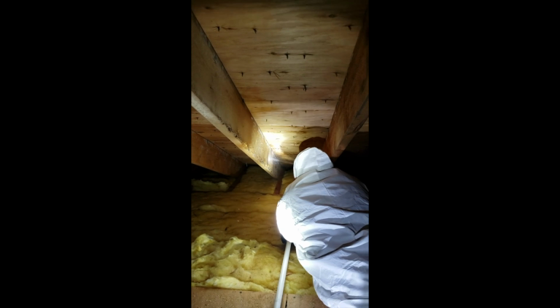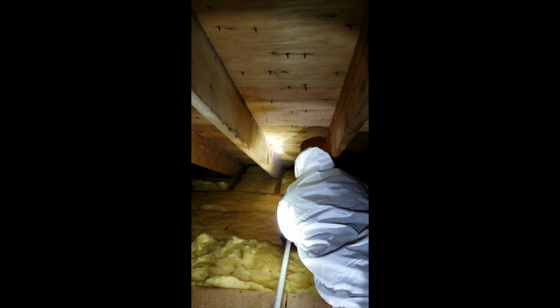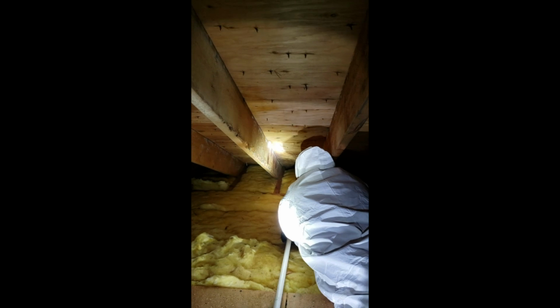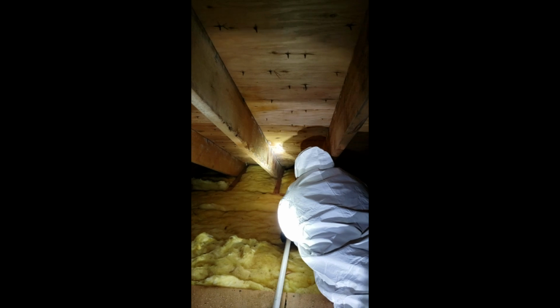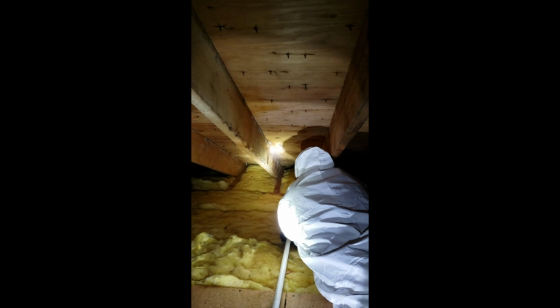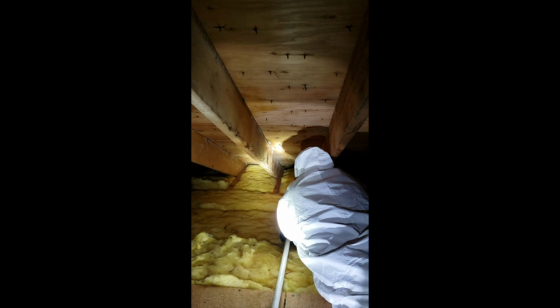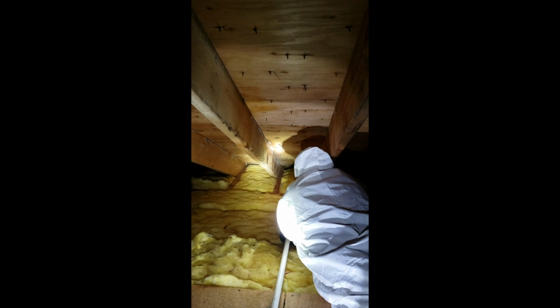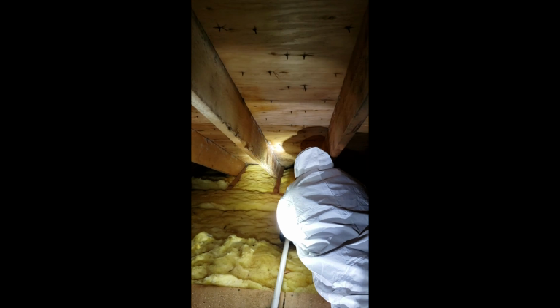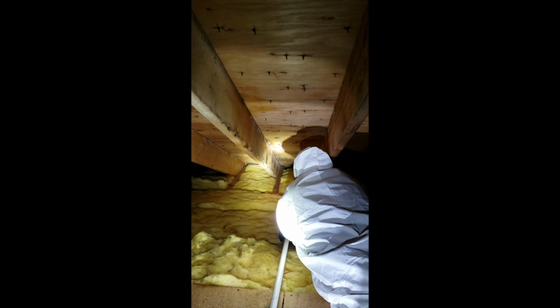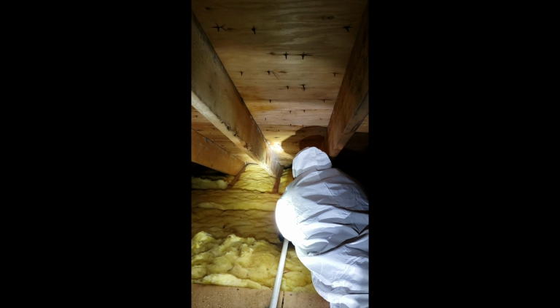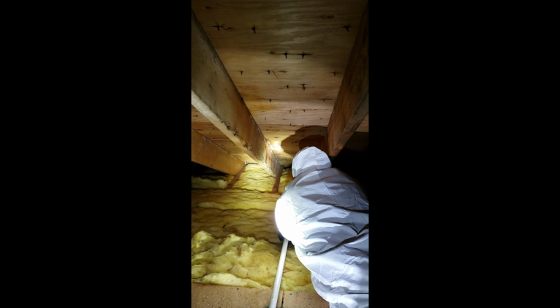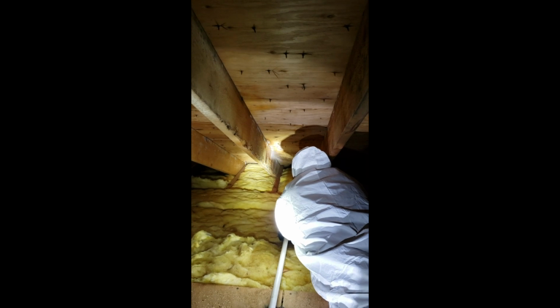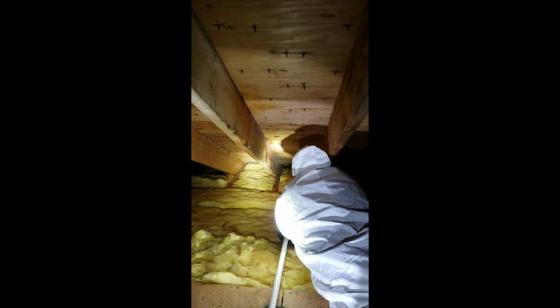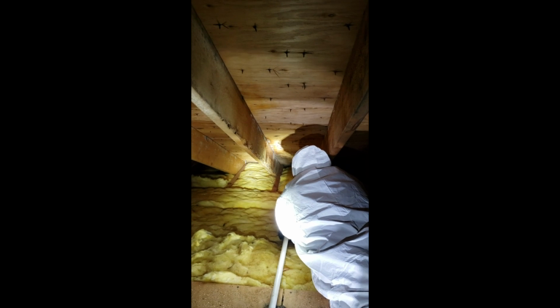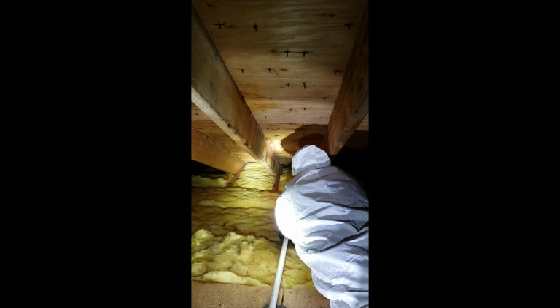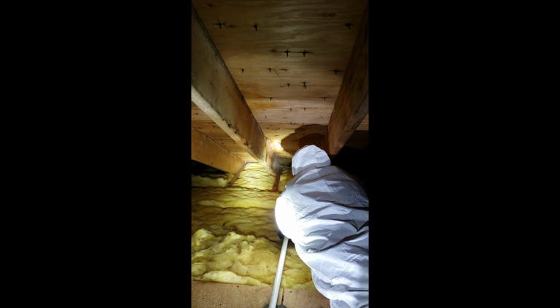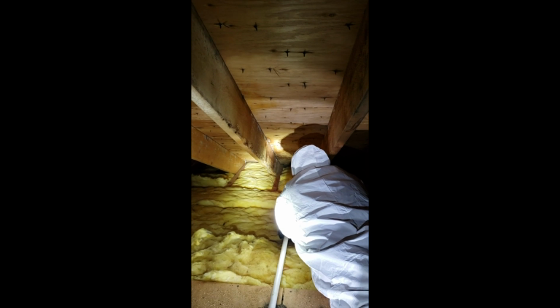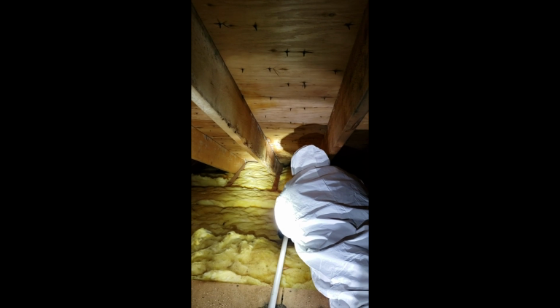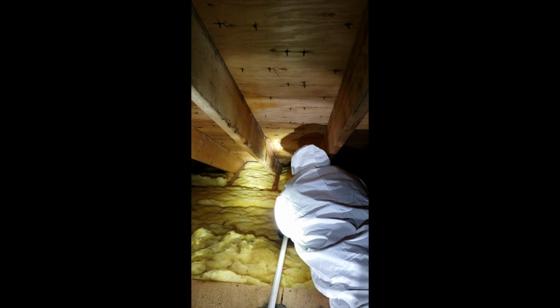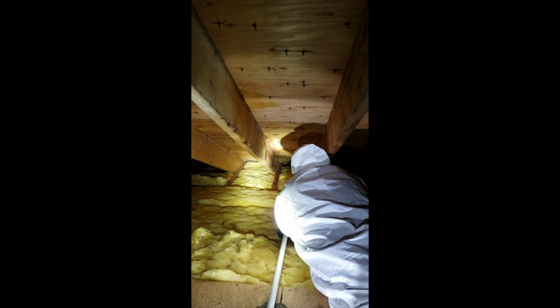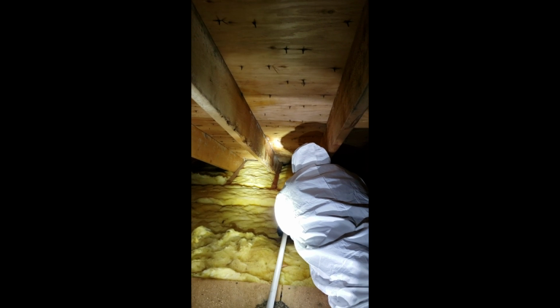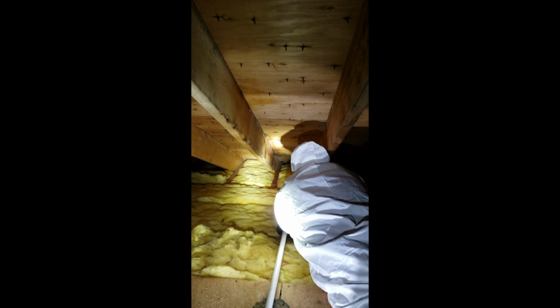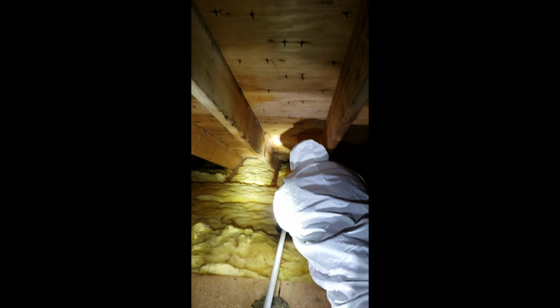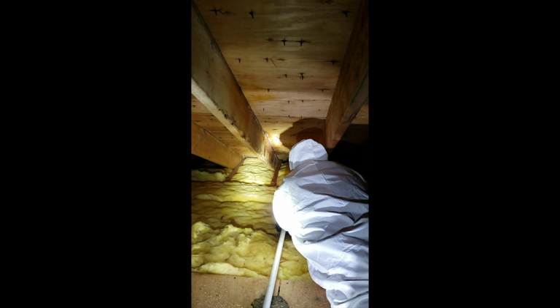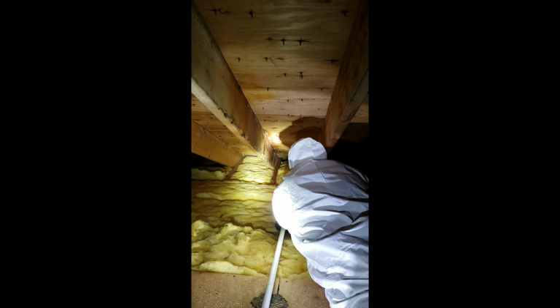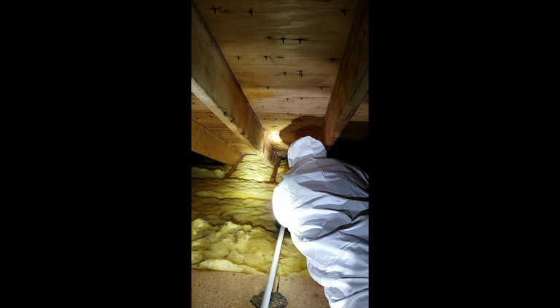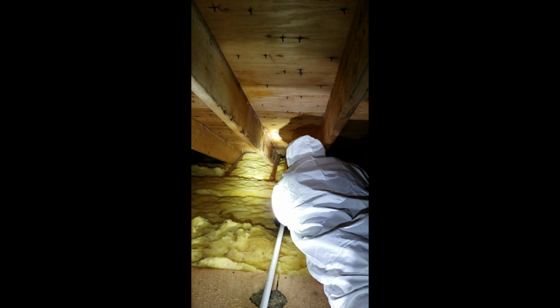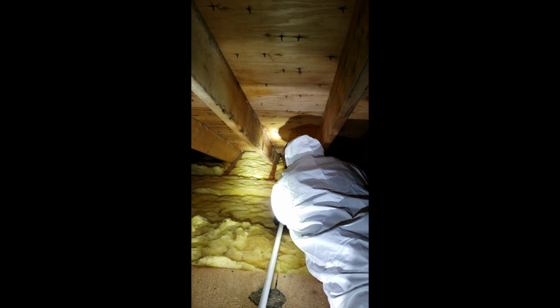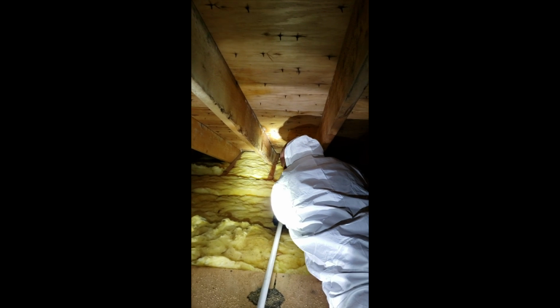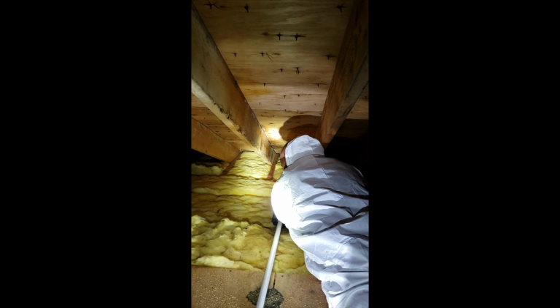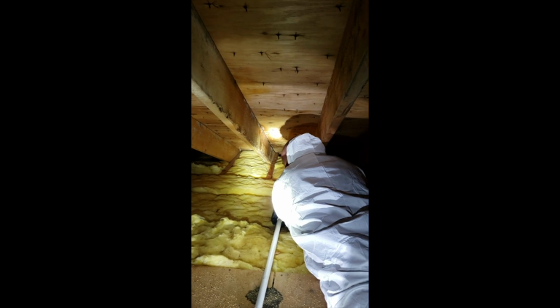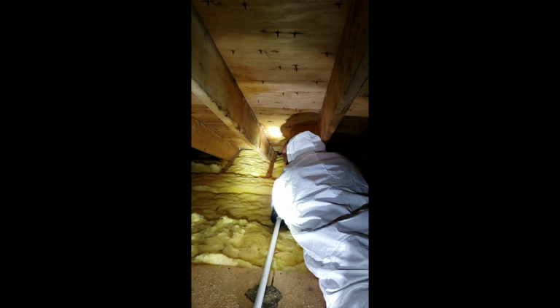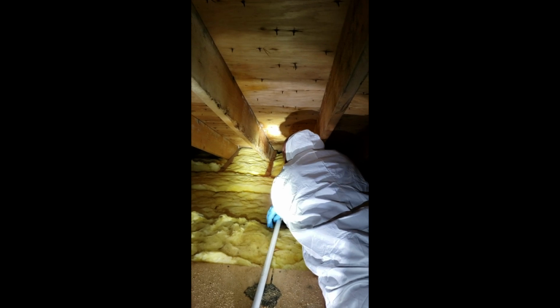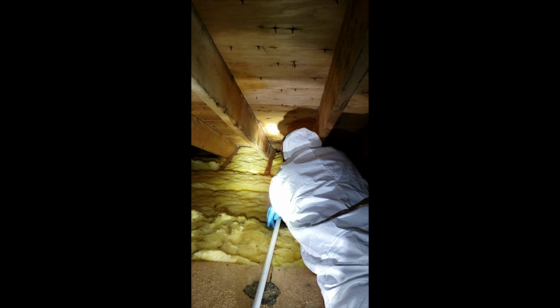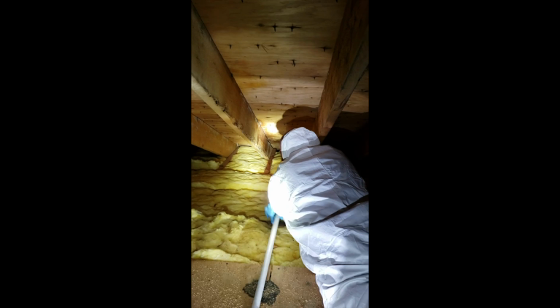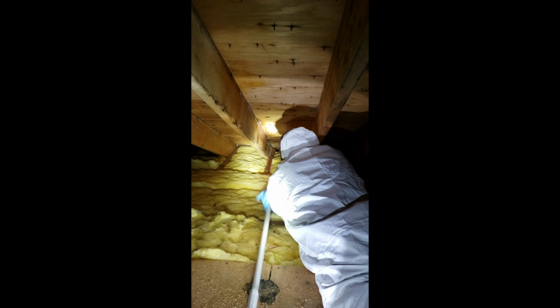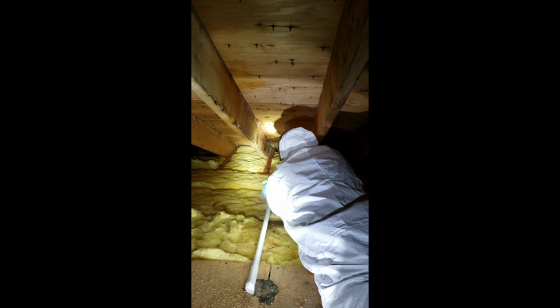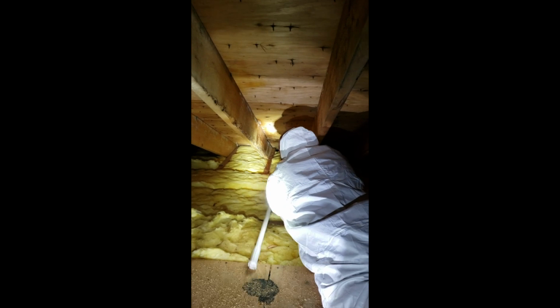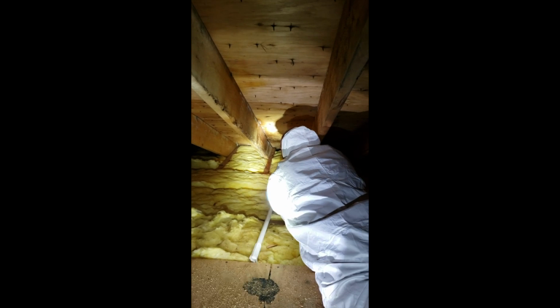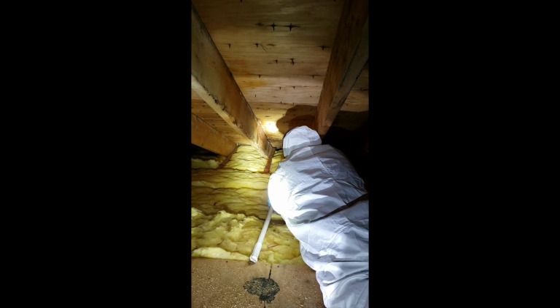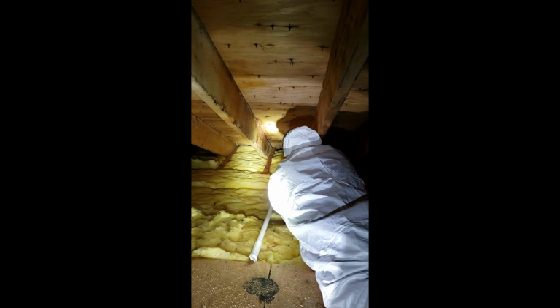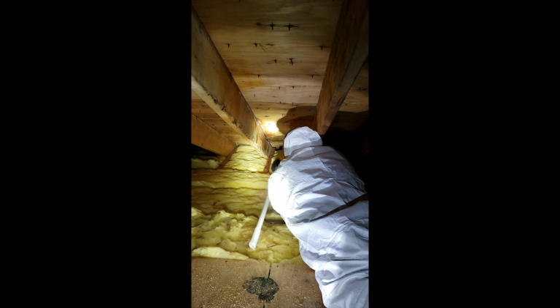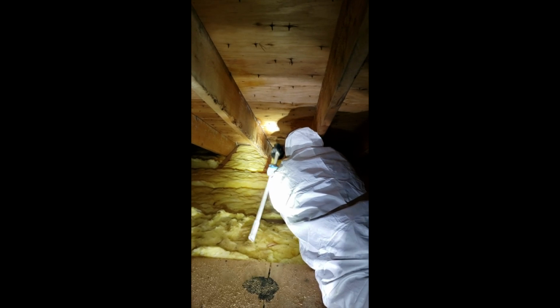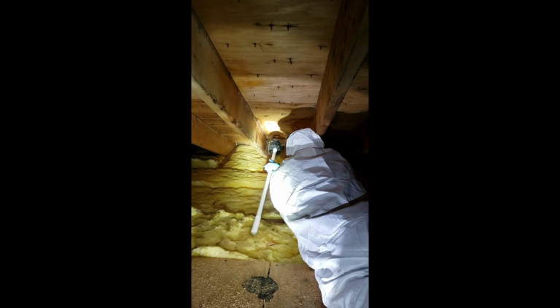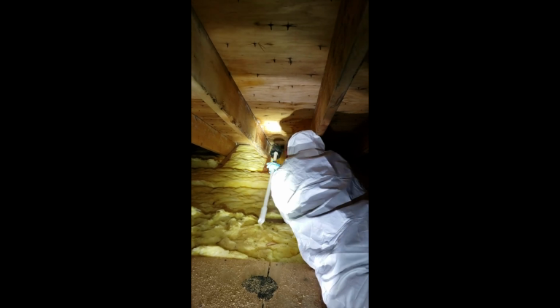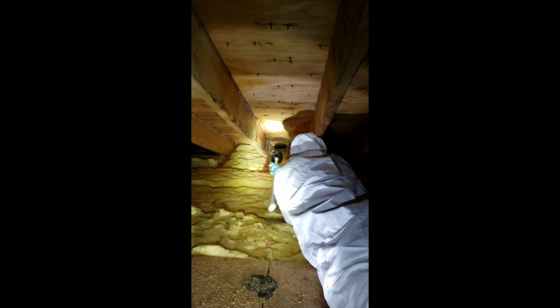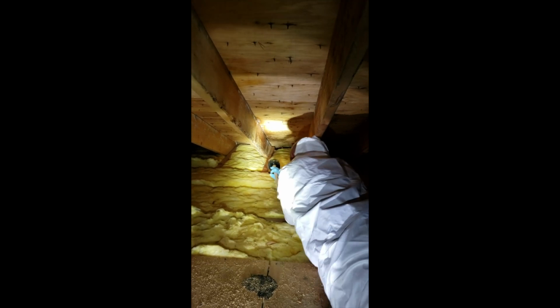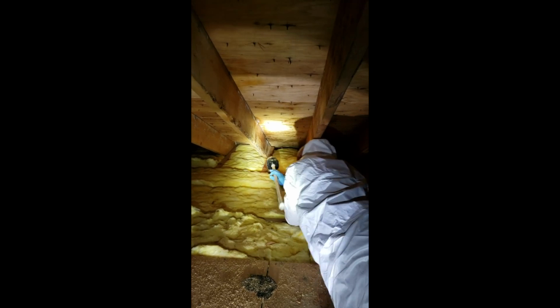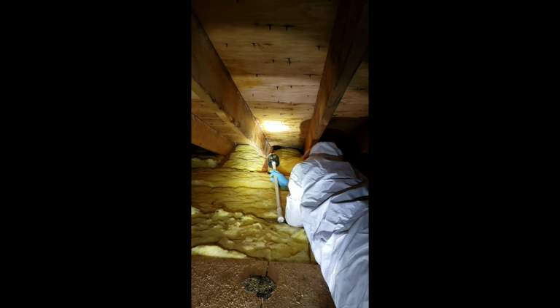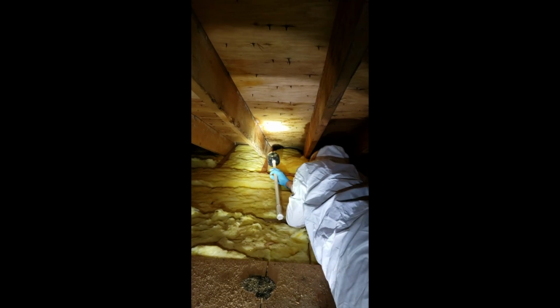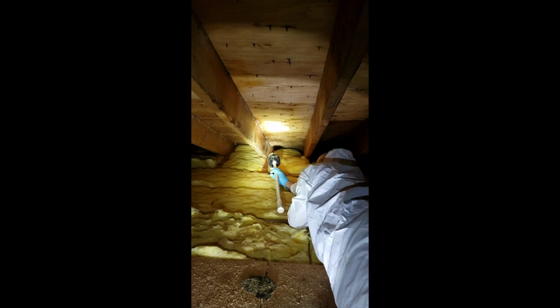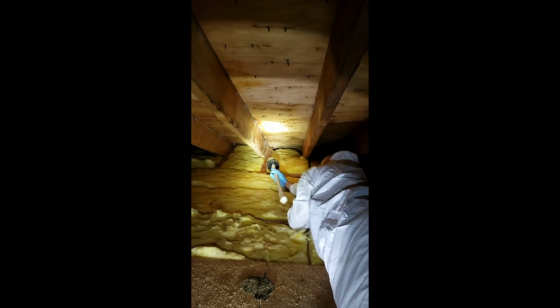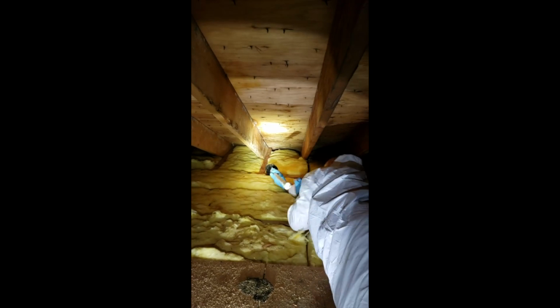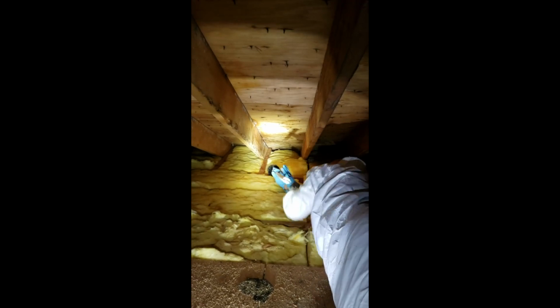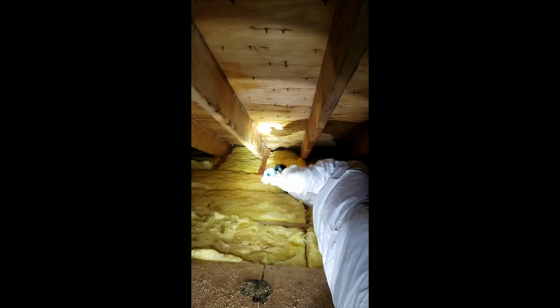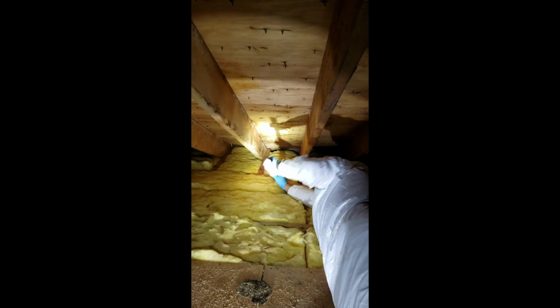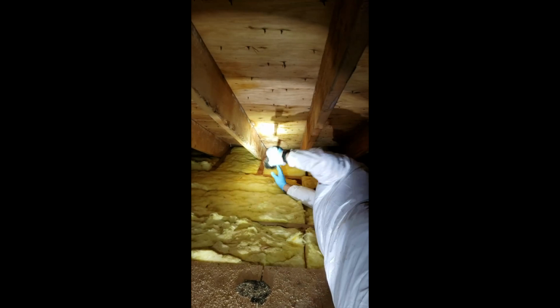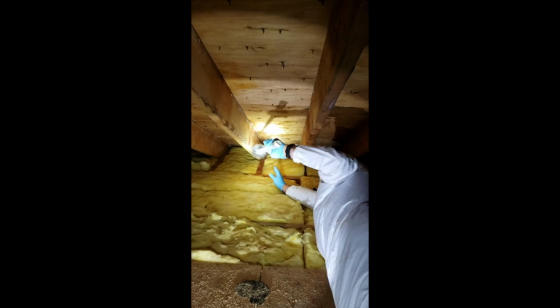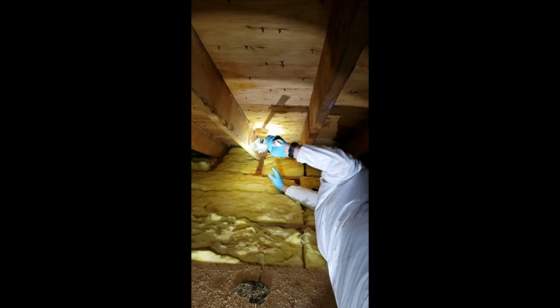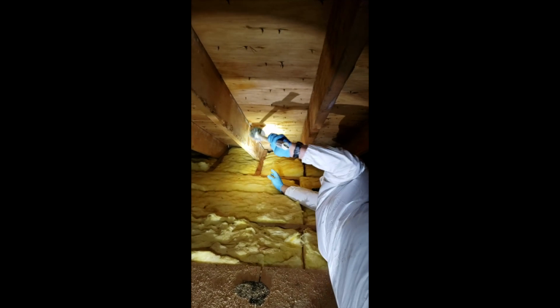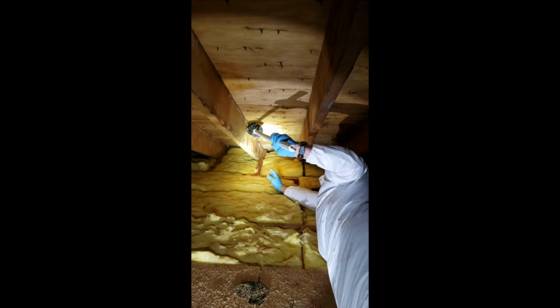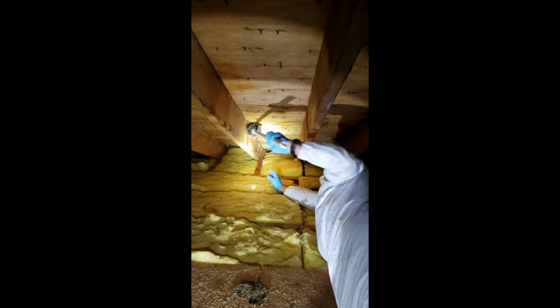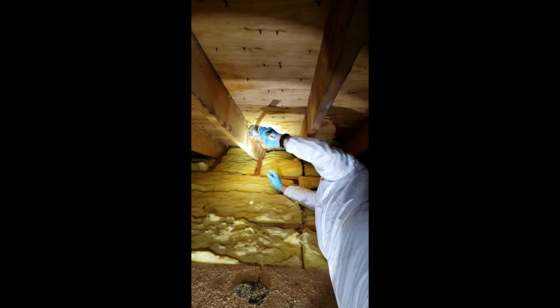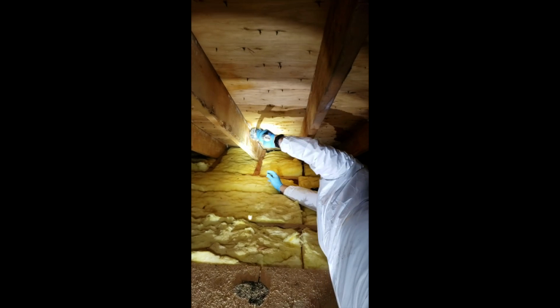We then applied MAPS-2, which is a patented sealant that will reactivate whenever it gets moist to prevent future mold growth.